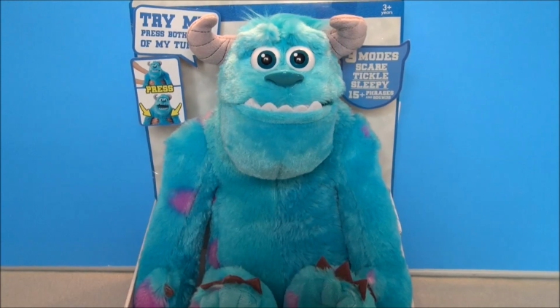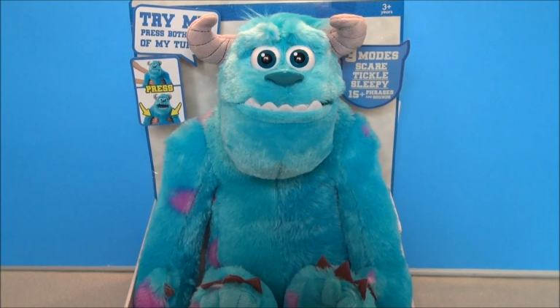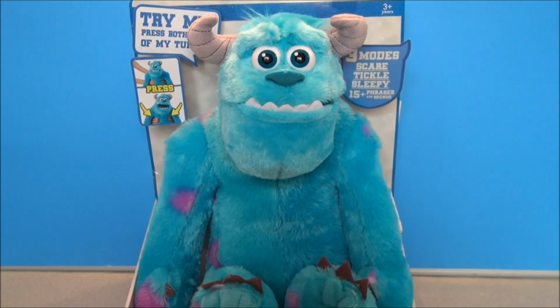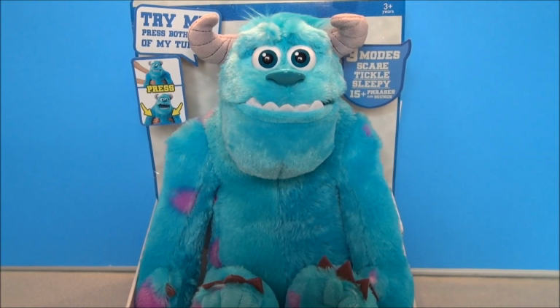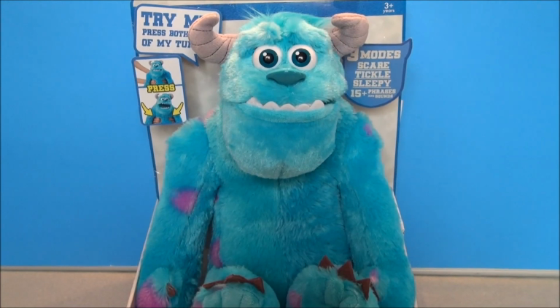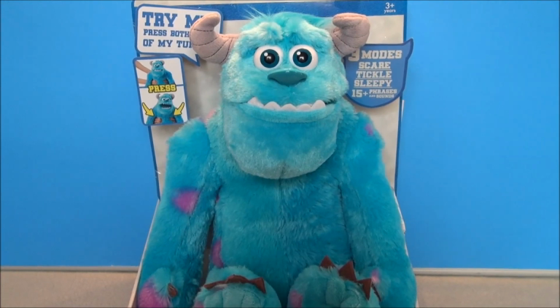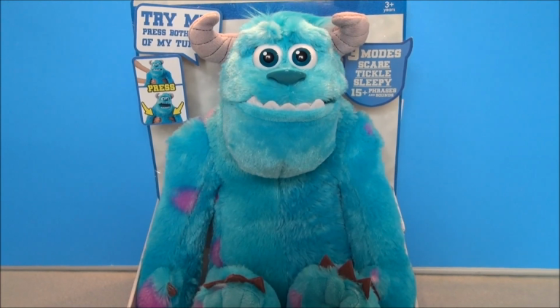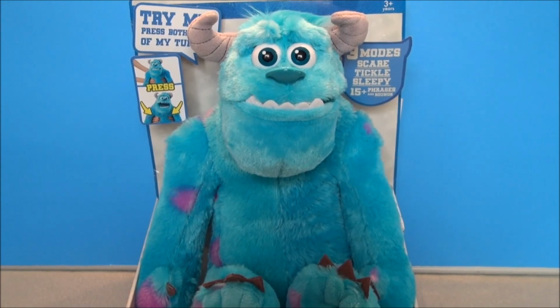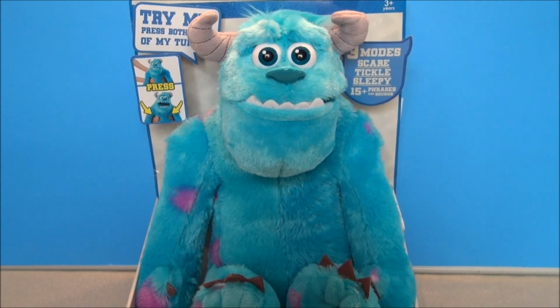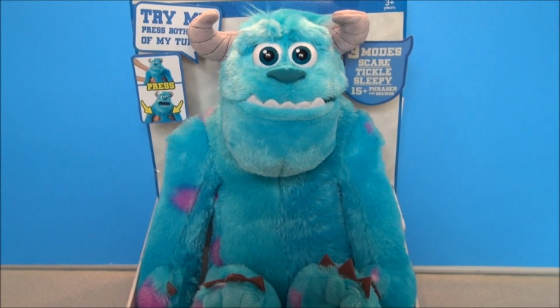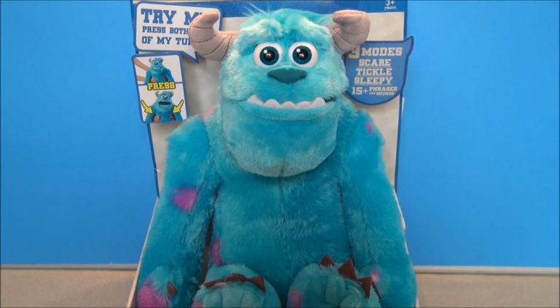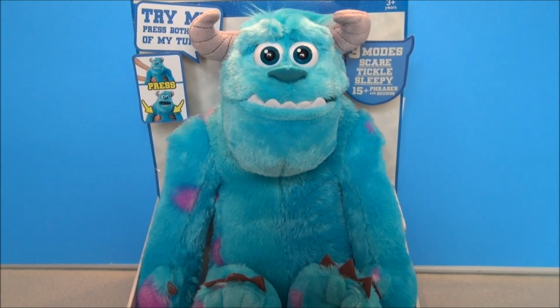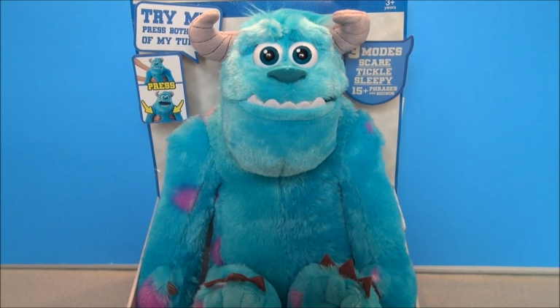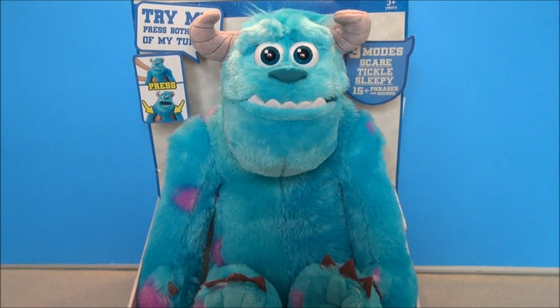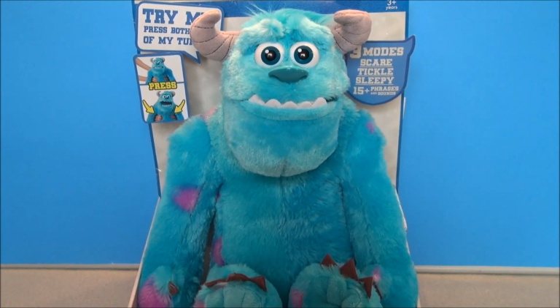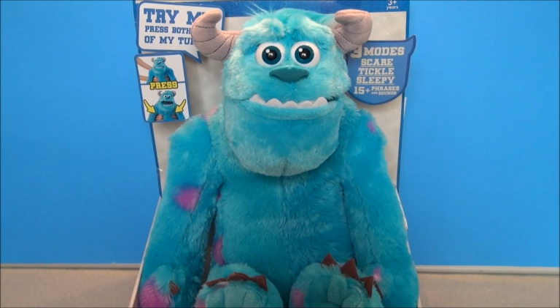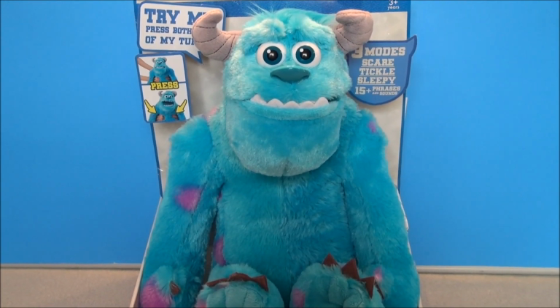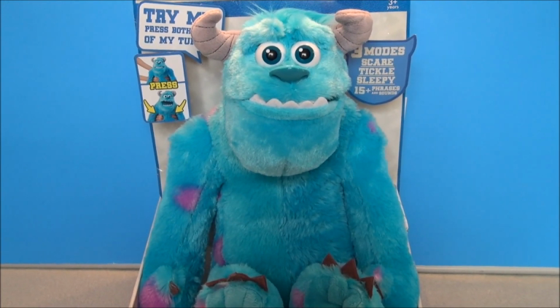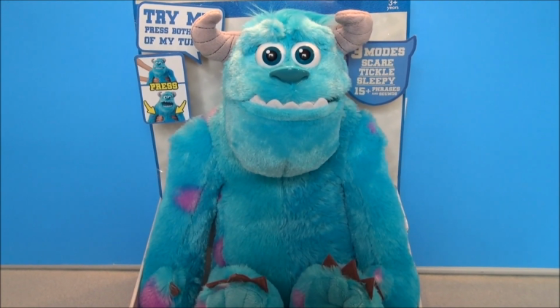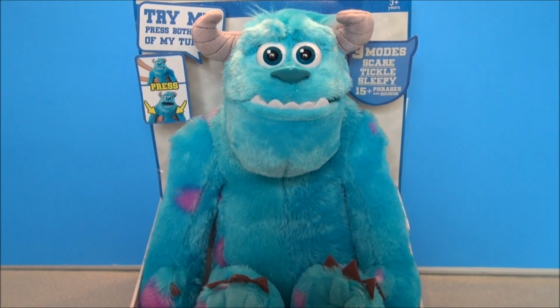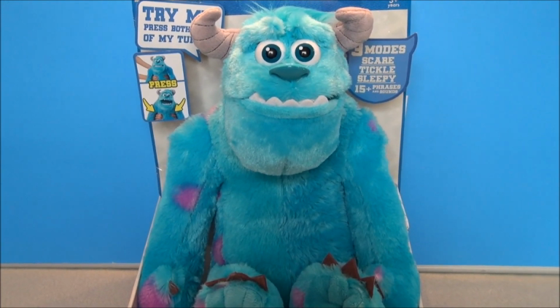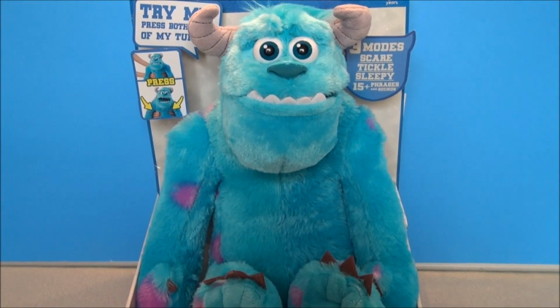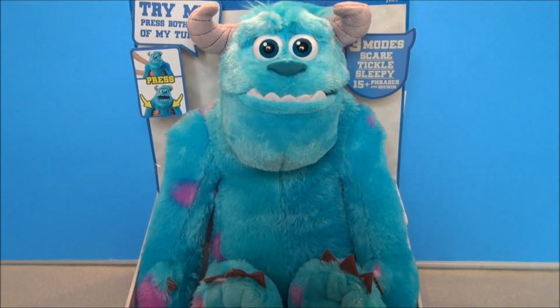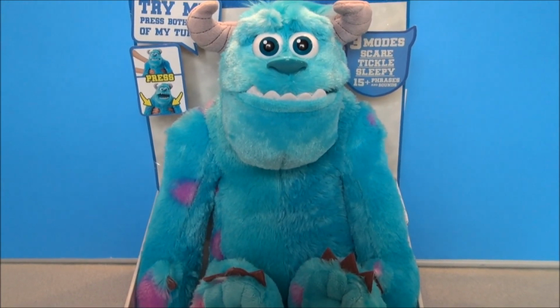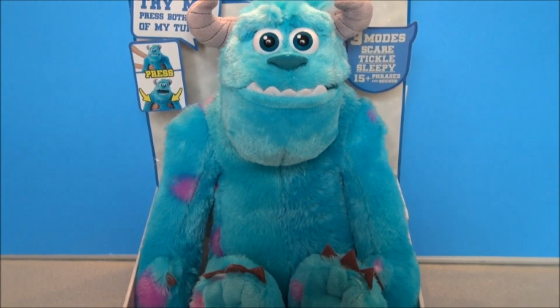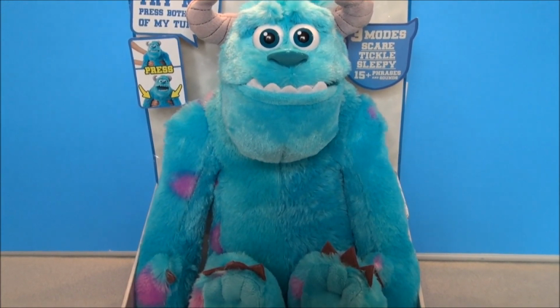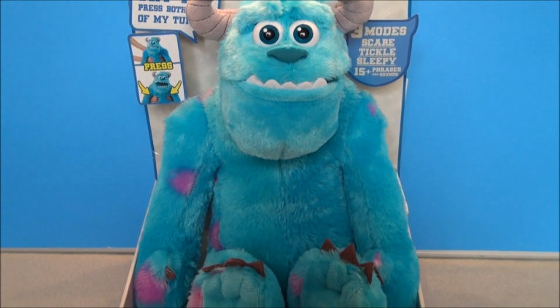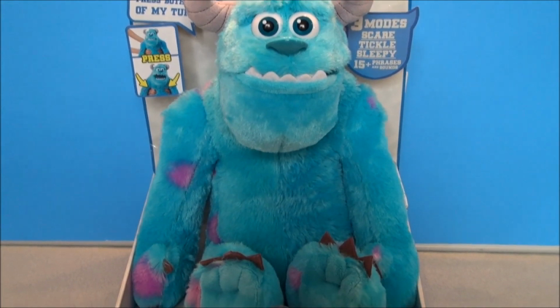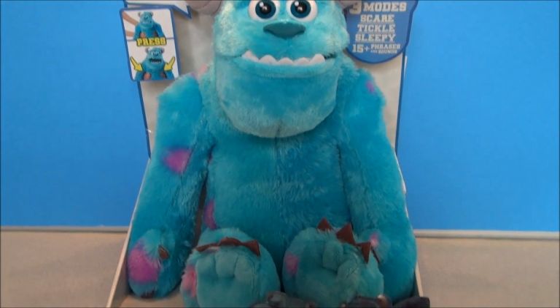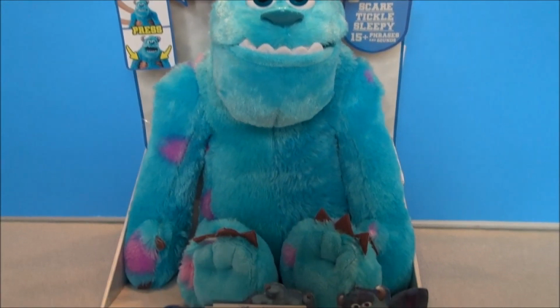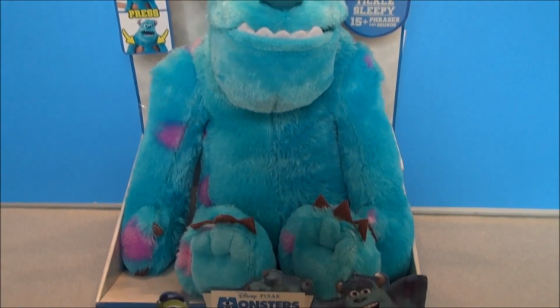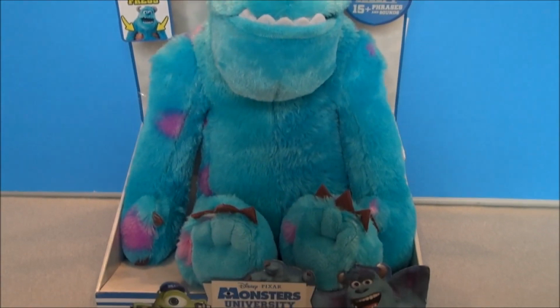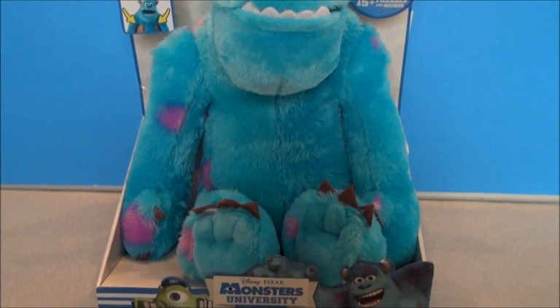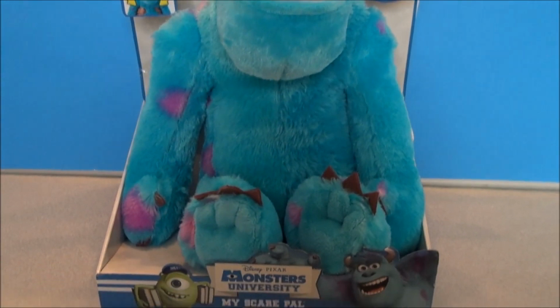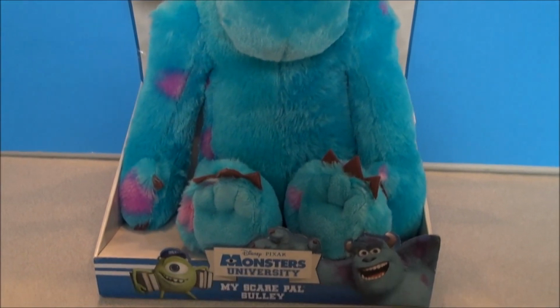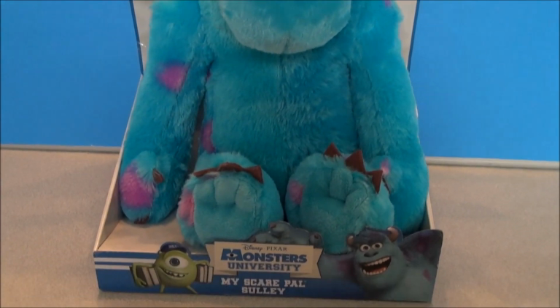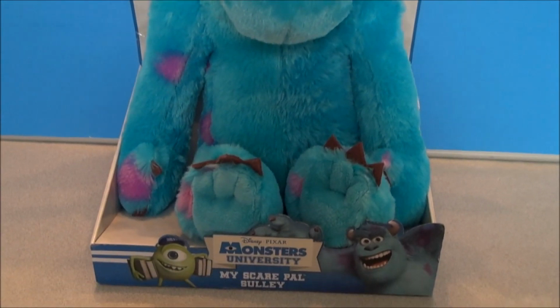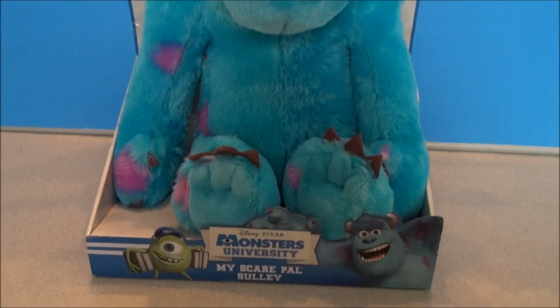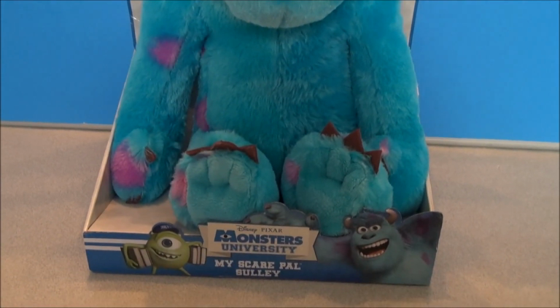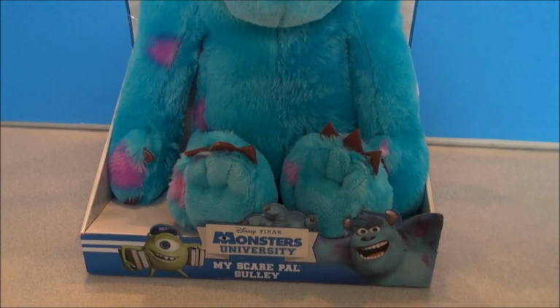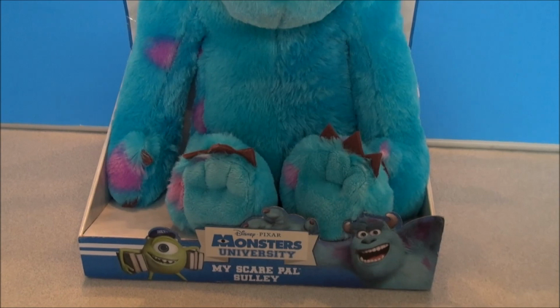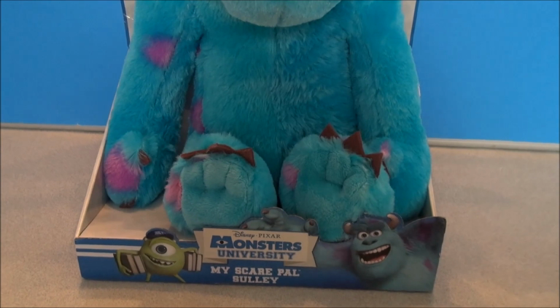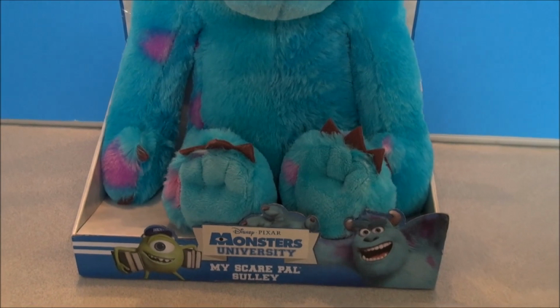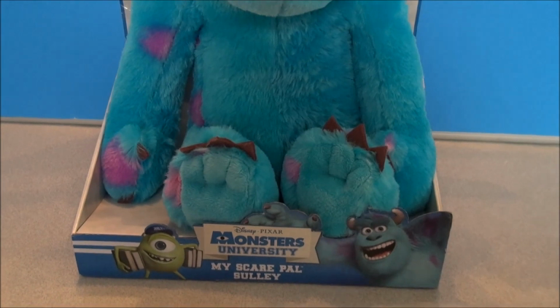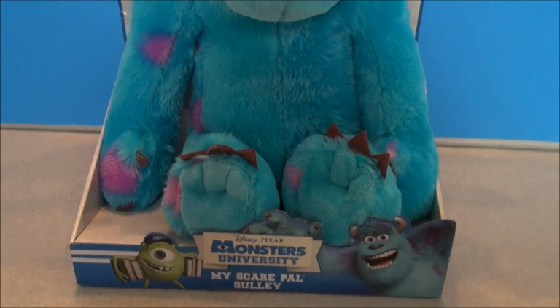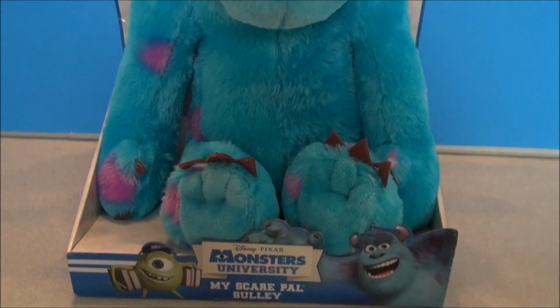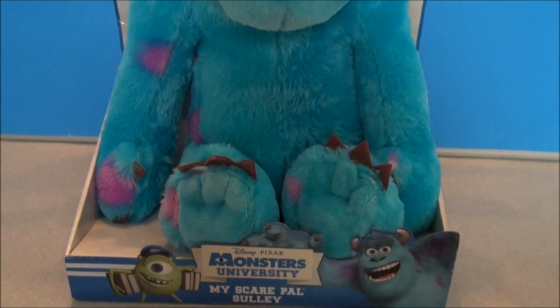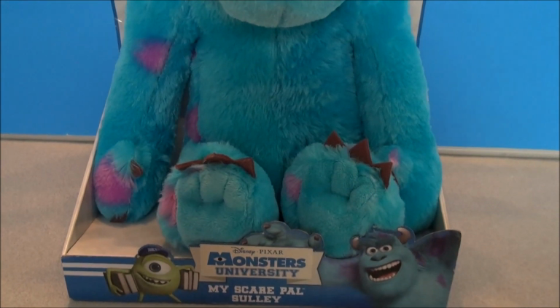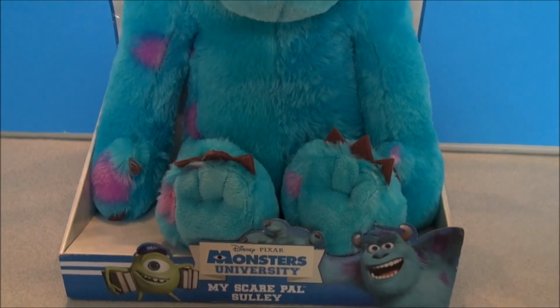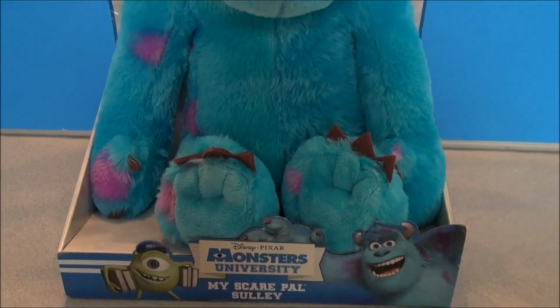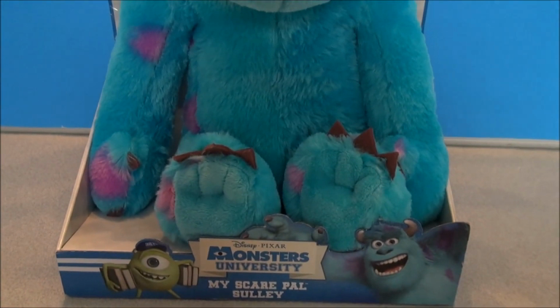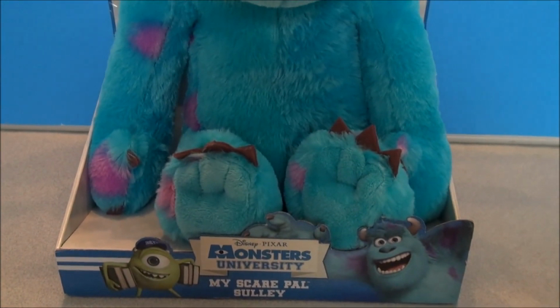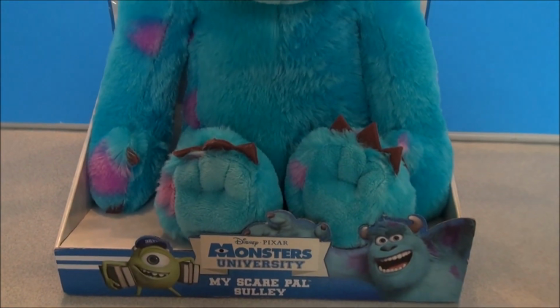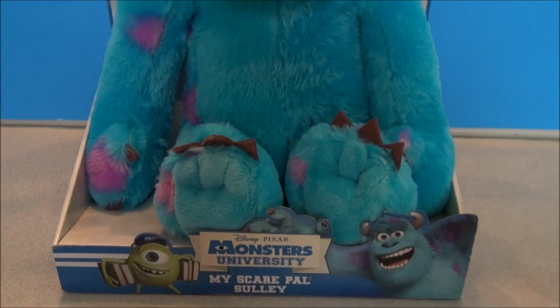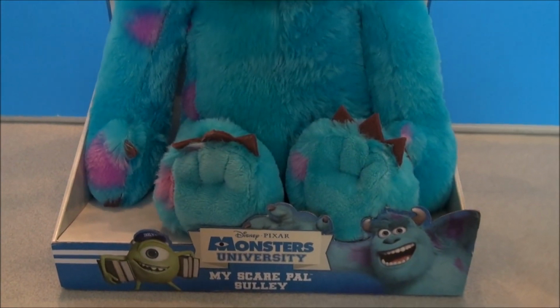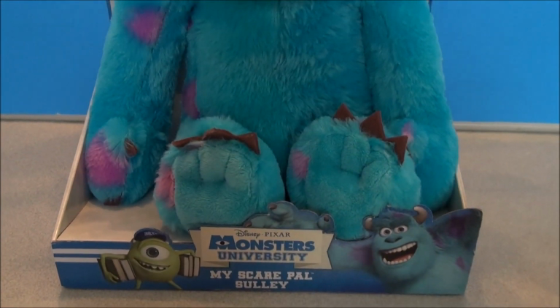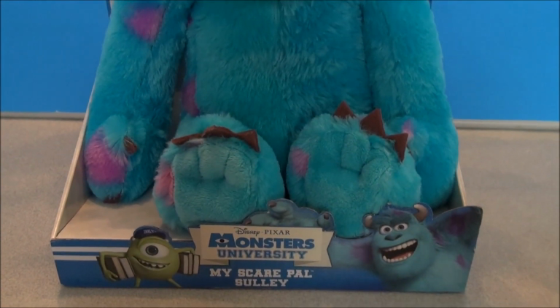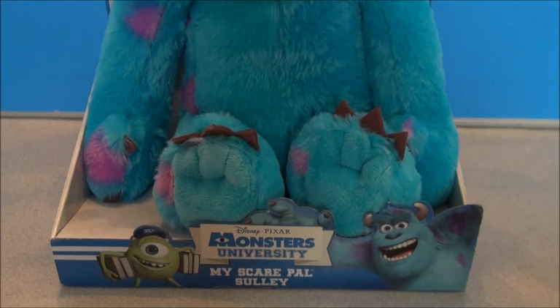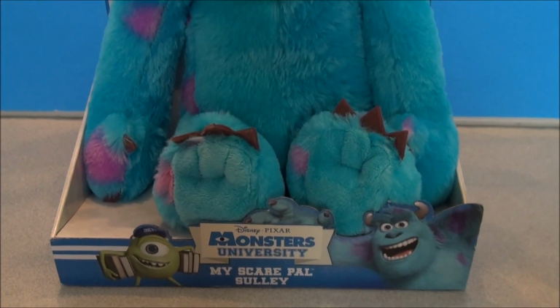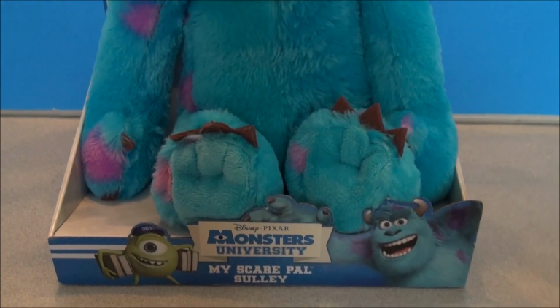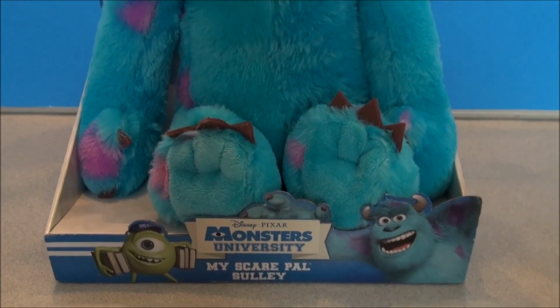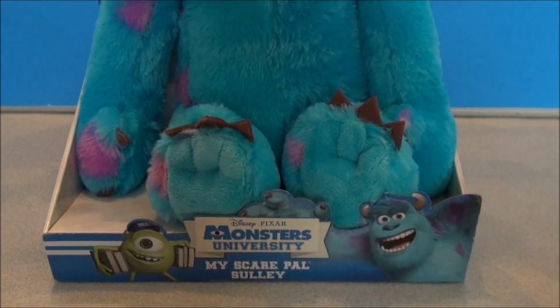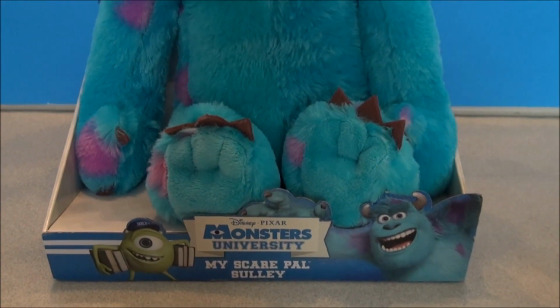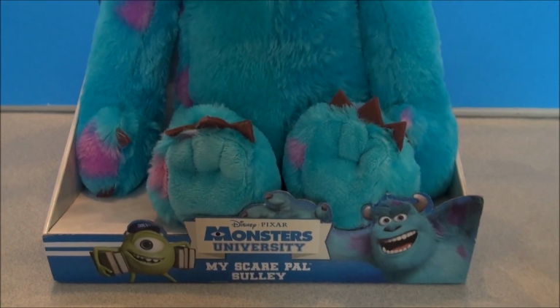What's up YouTube? Mitch Santoni here with some more Monsters University stuff. This is Scare Pal, Sully.